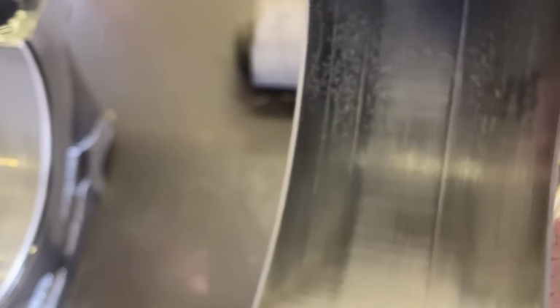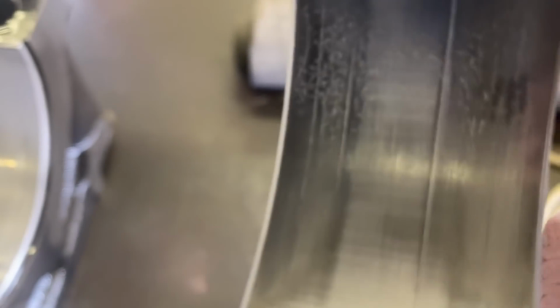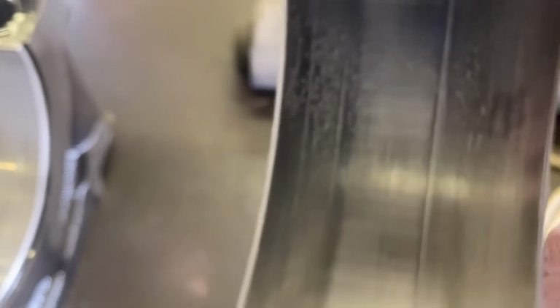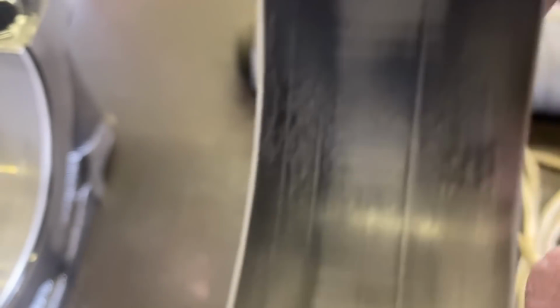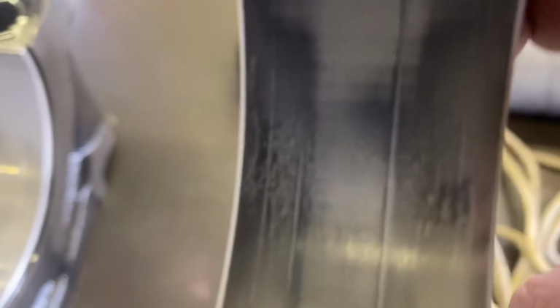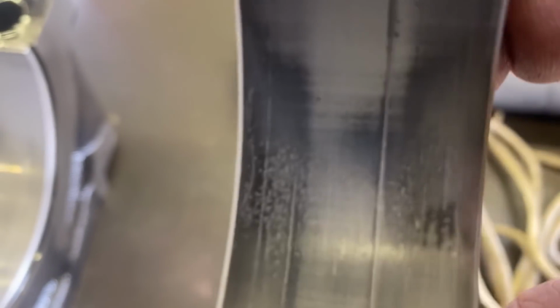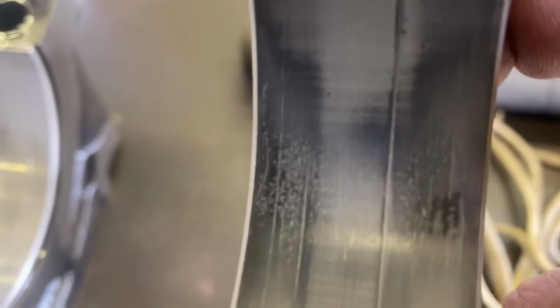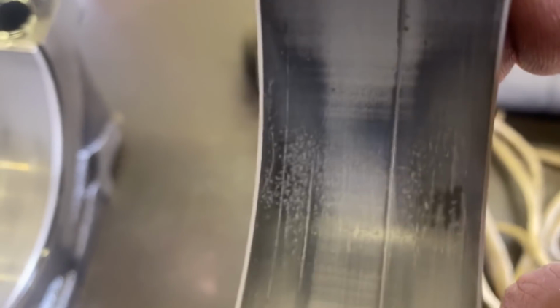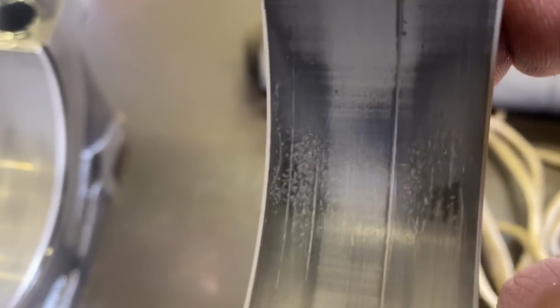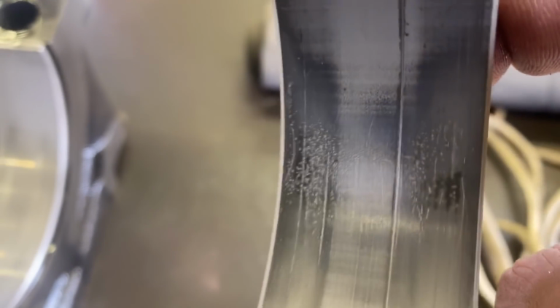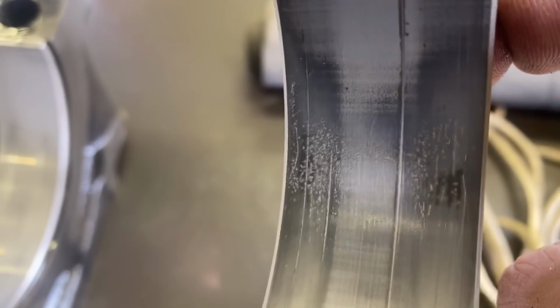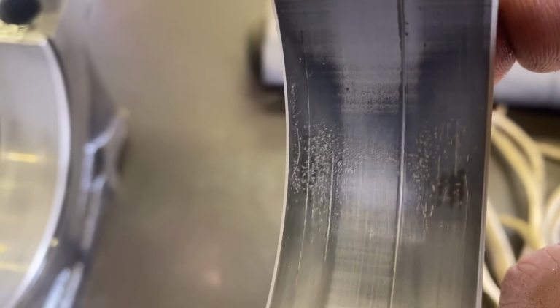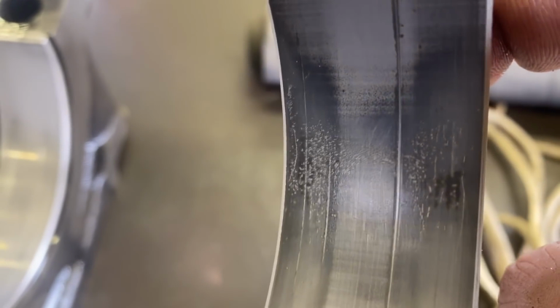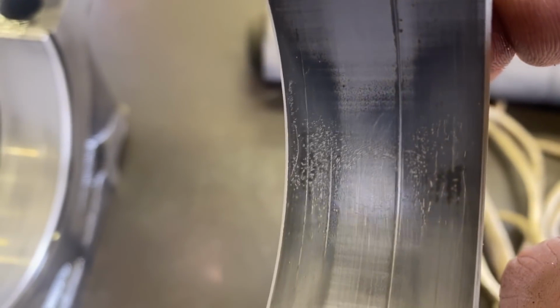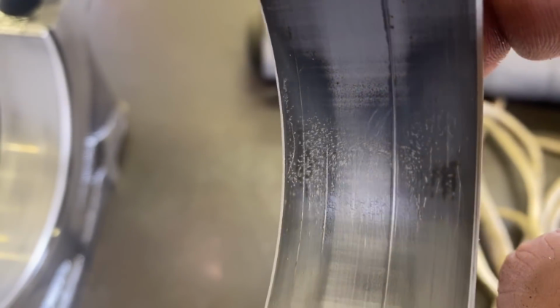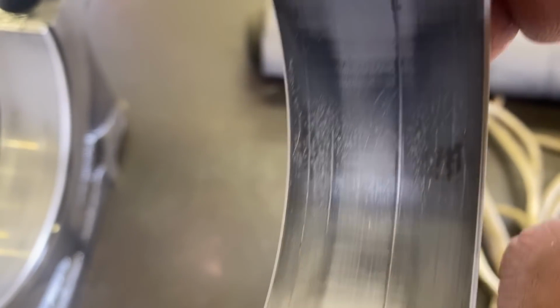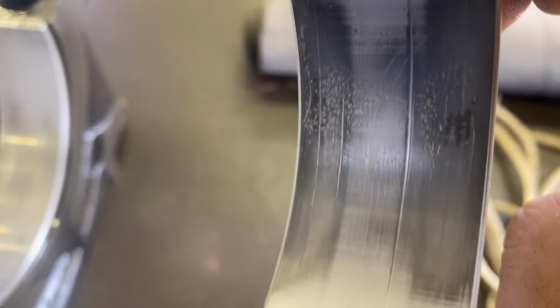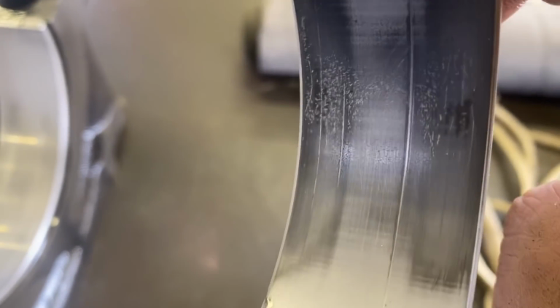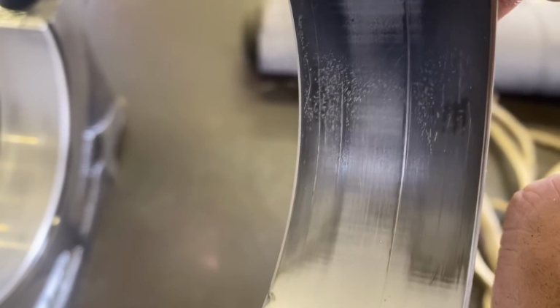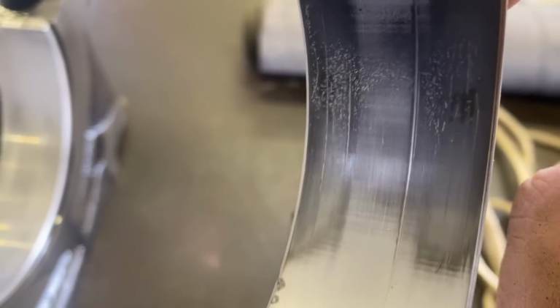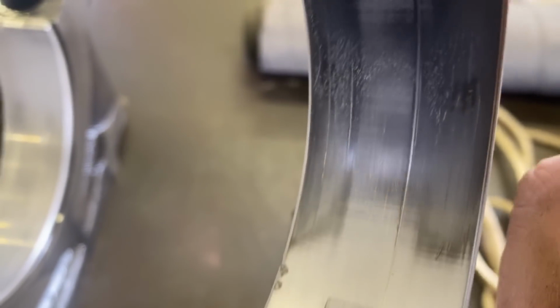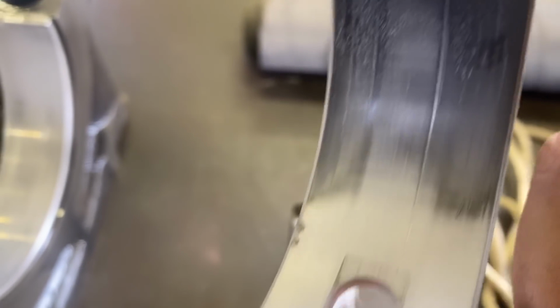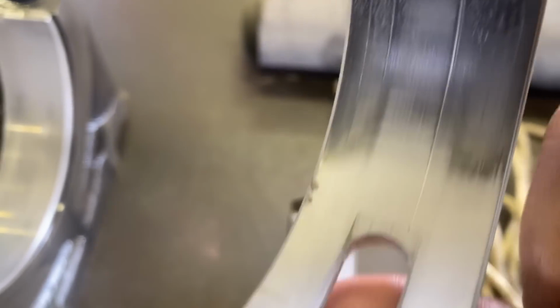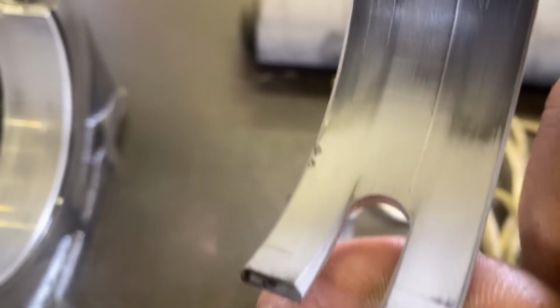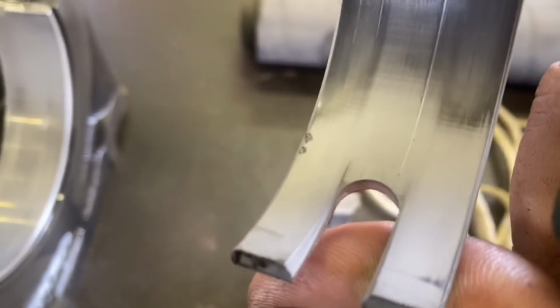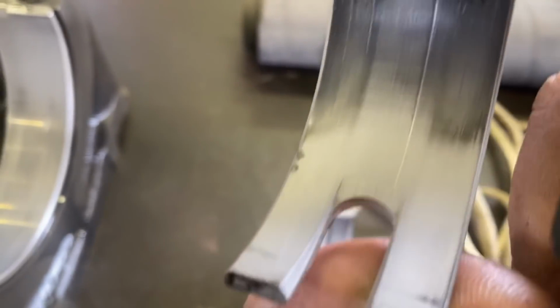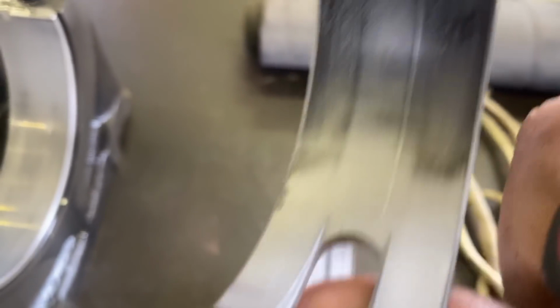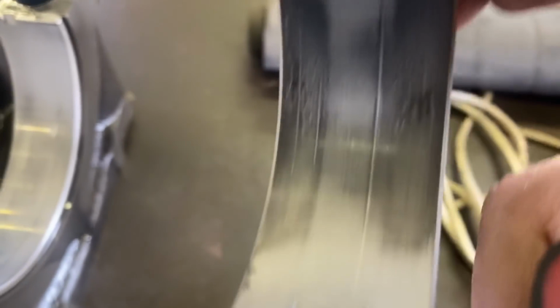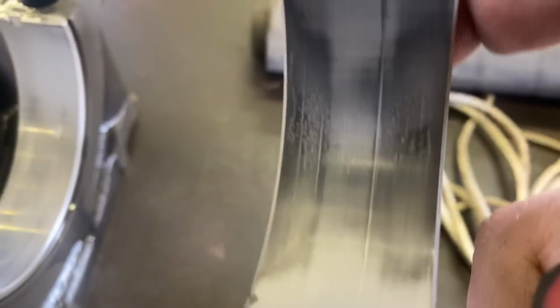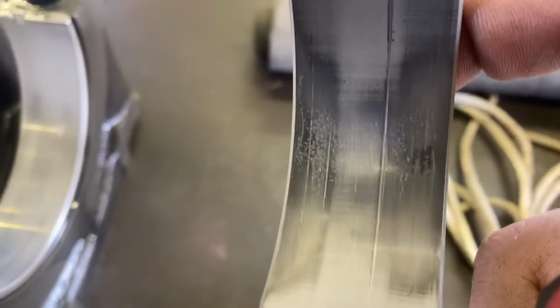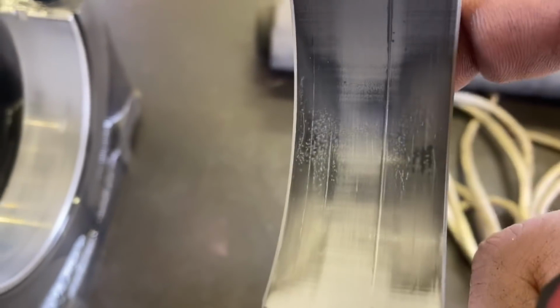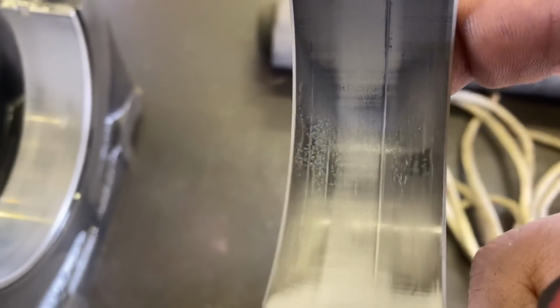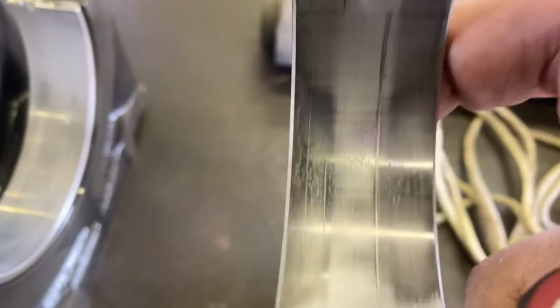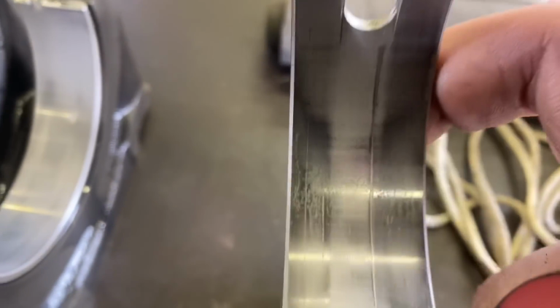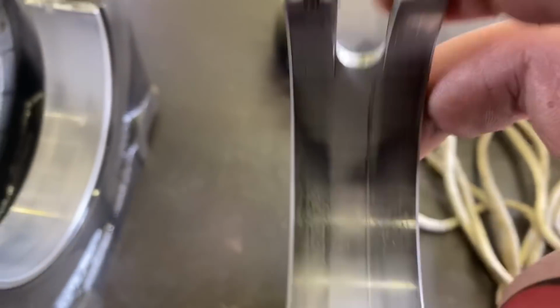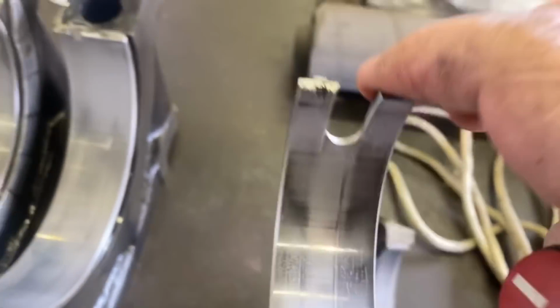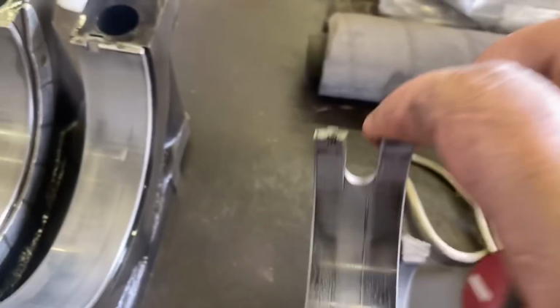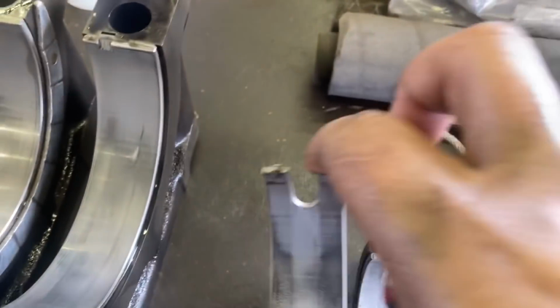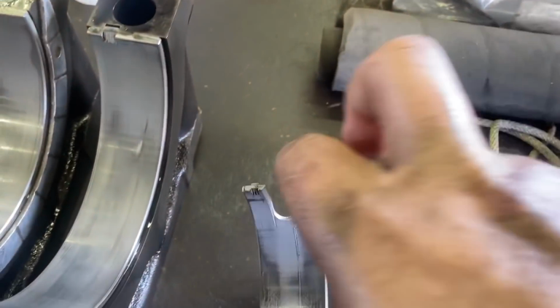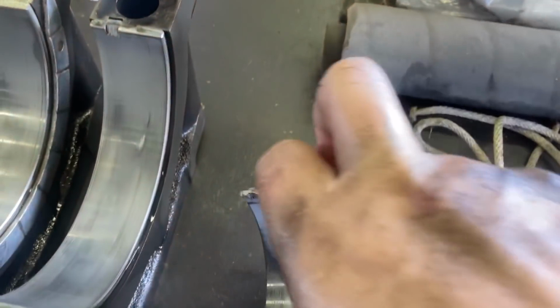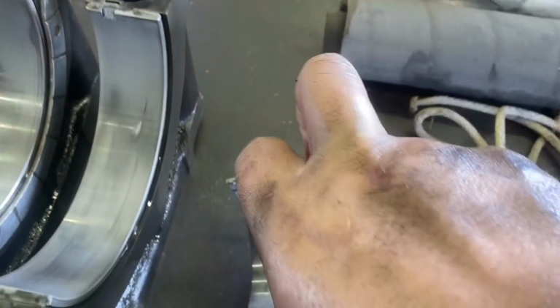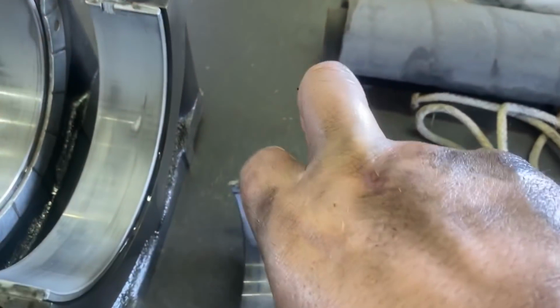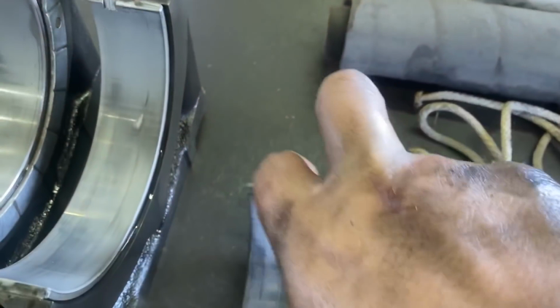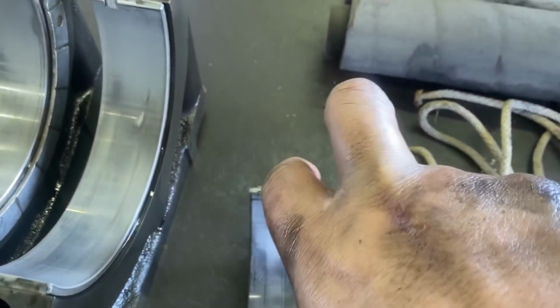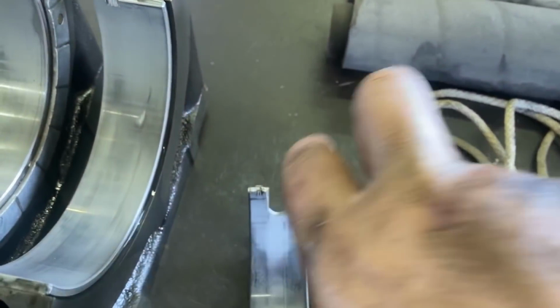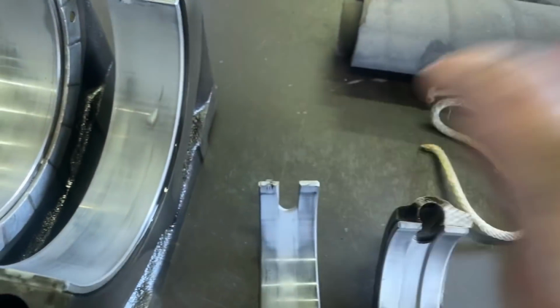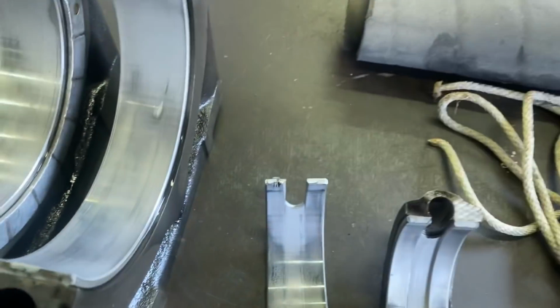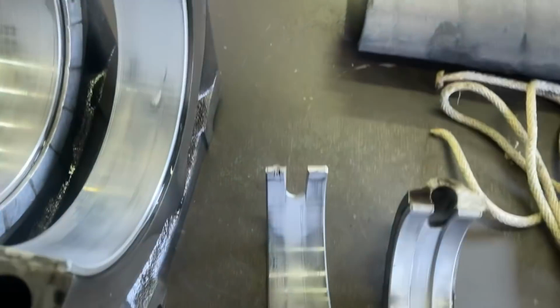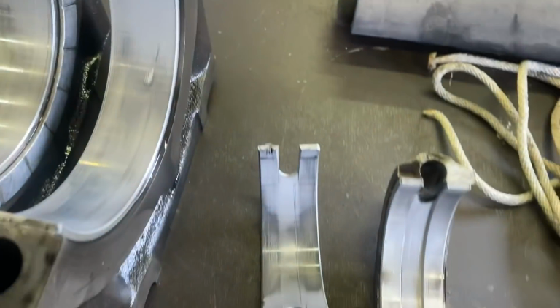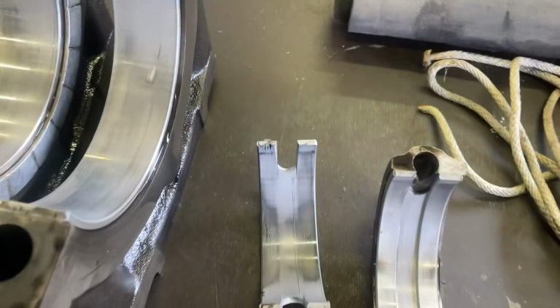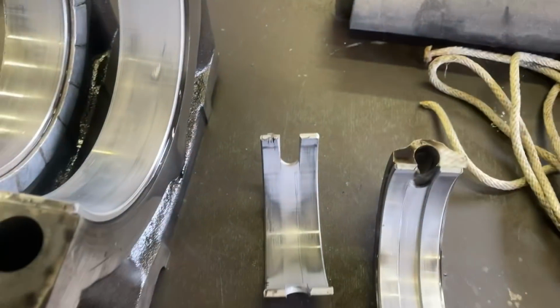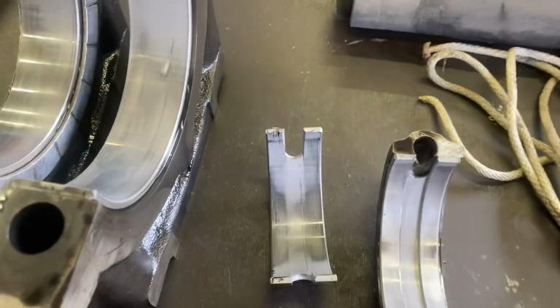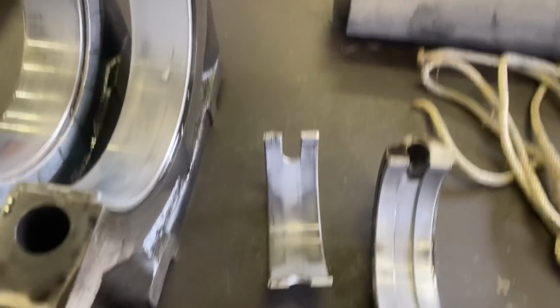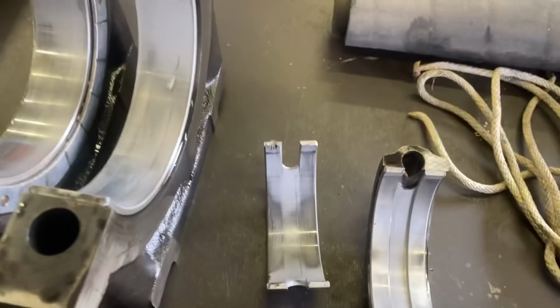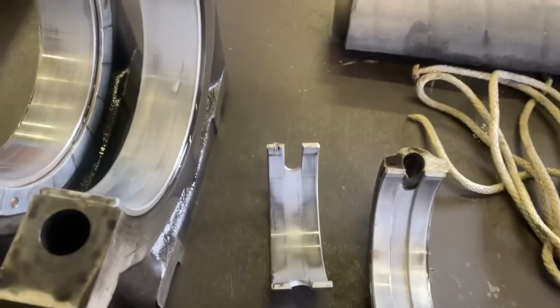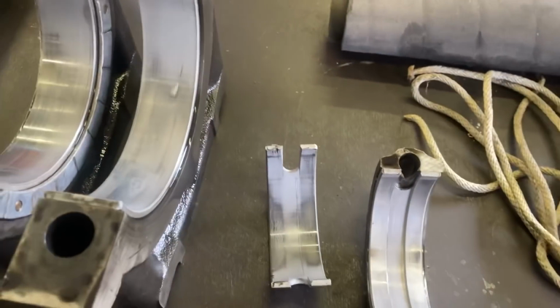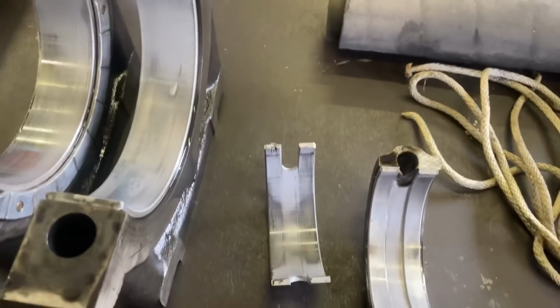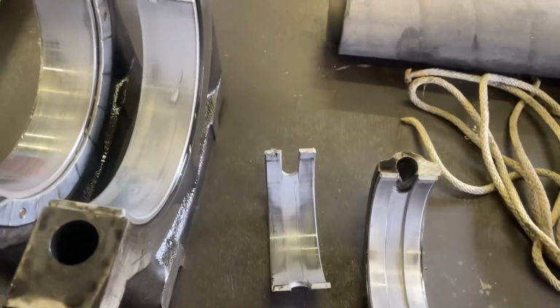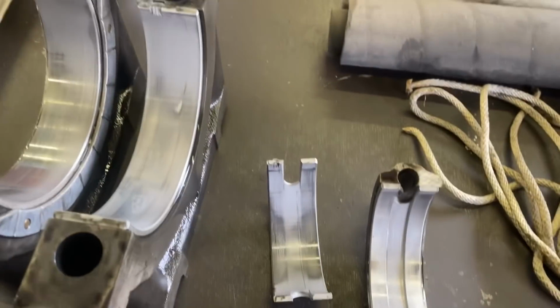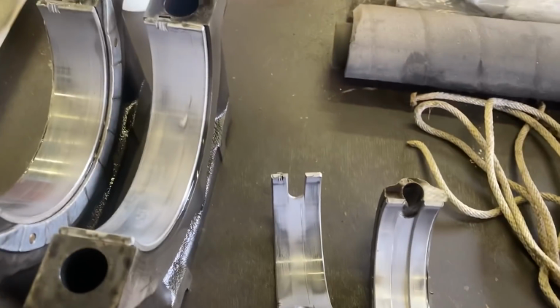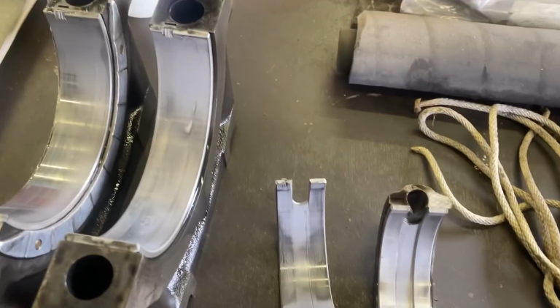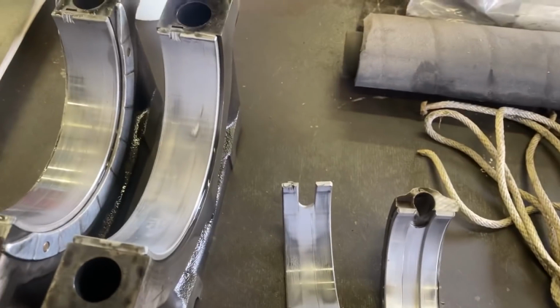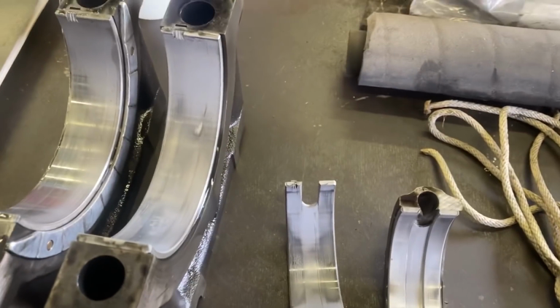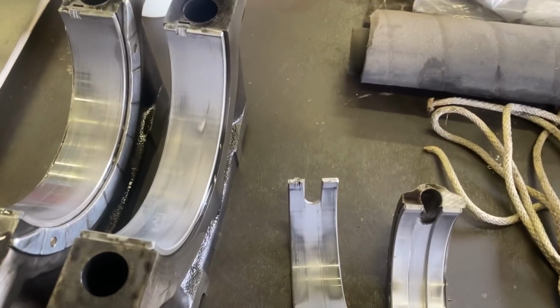A lot of pitting. 150,000 miles on the 8V92TA.